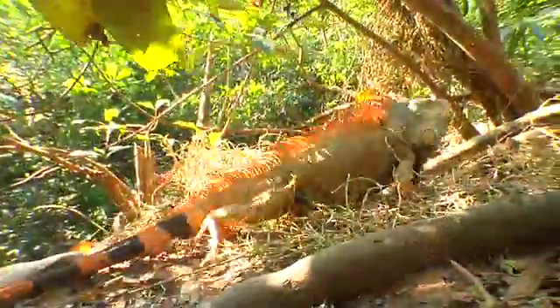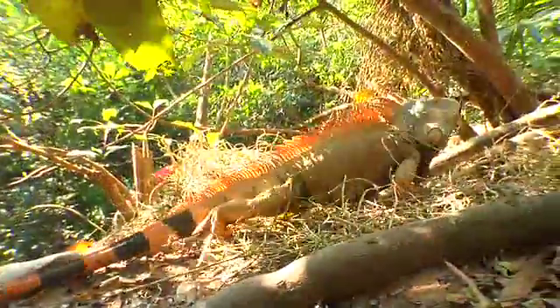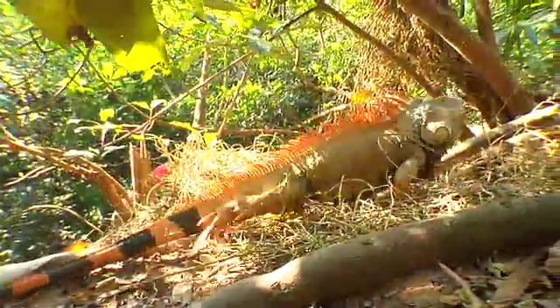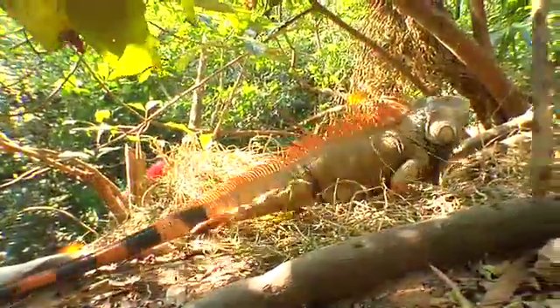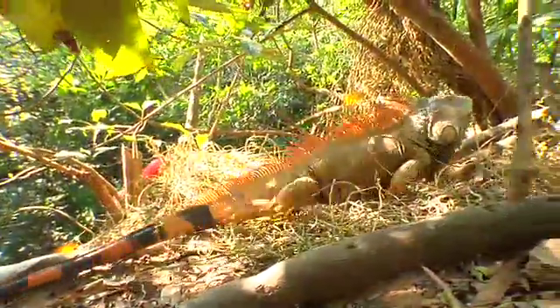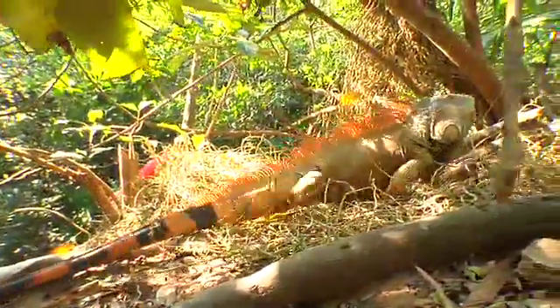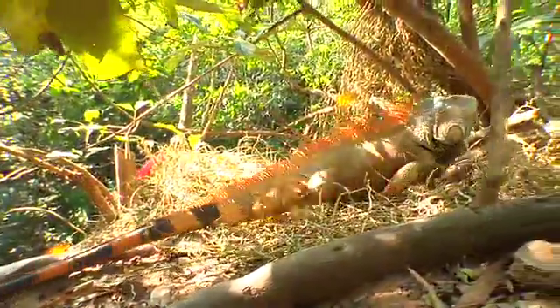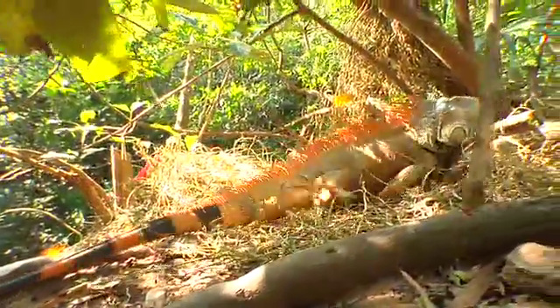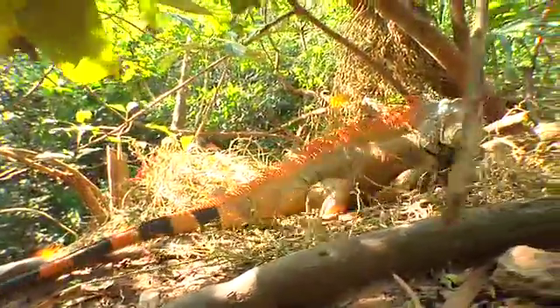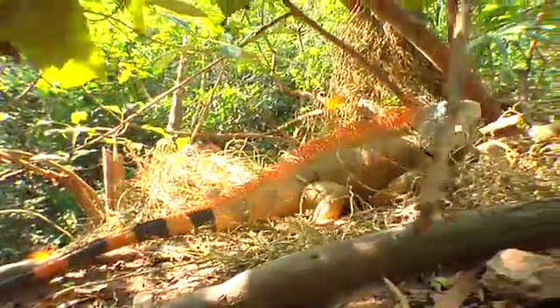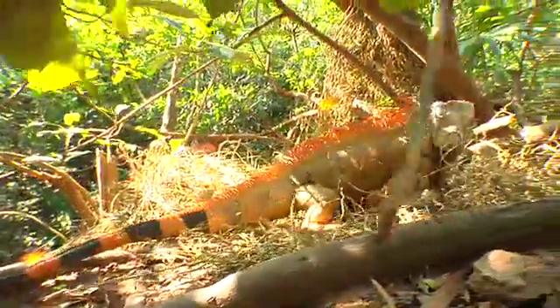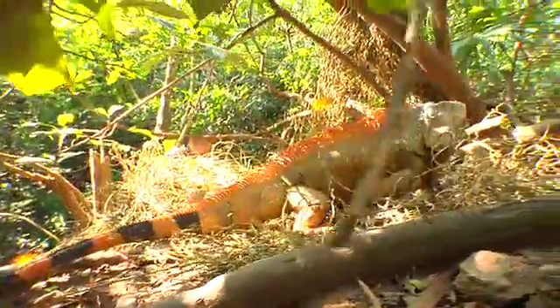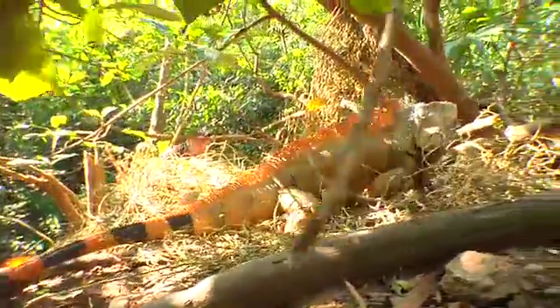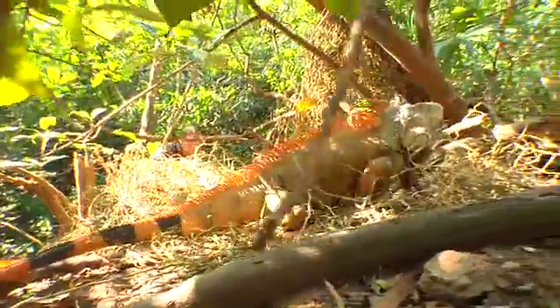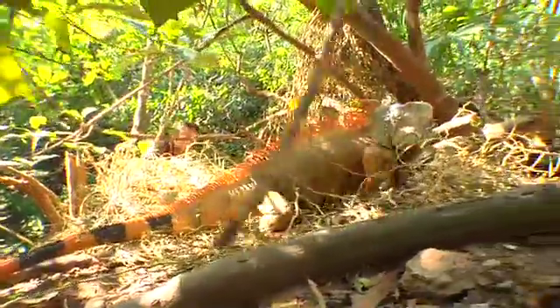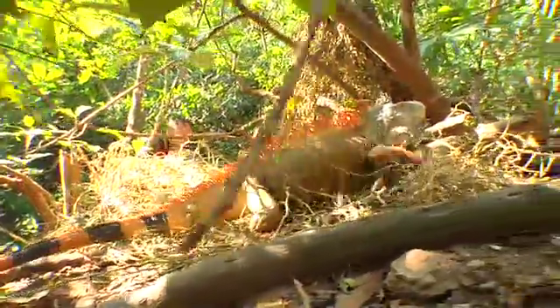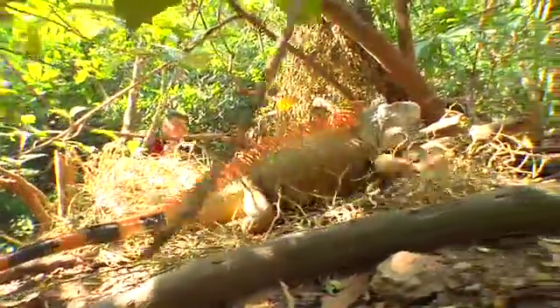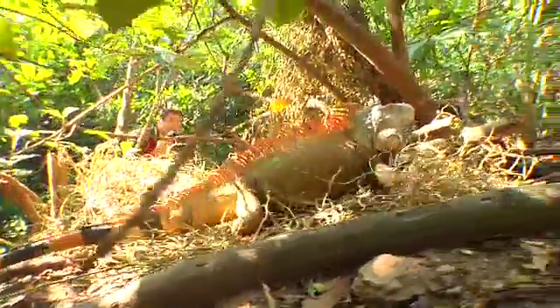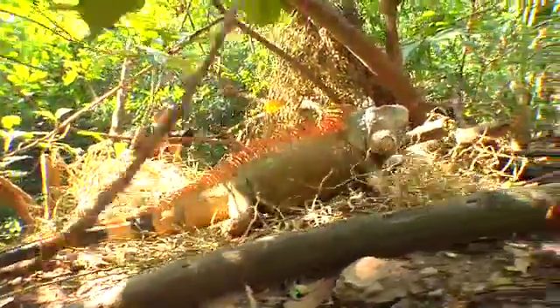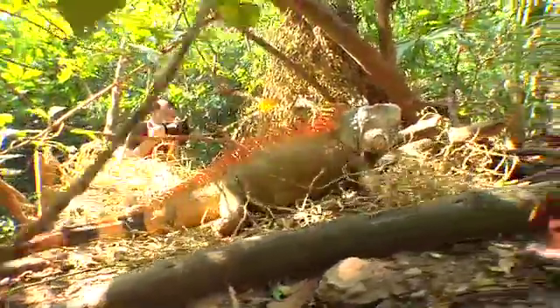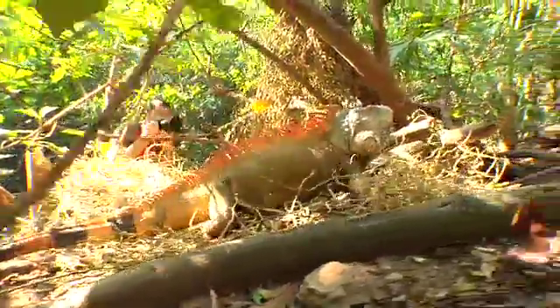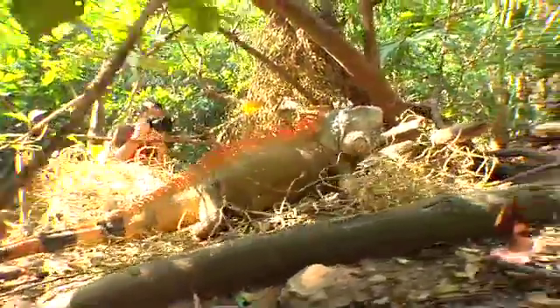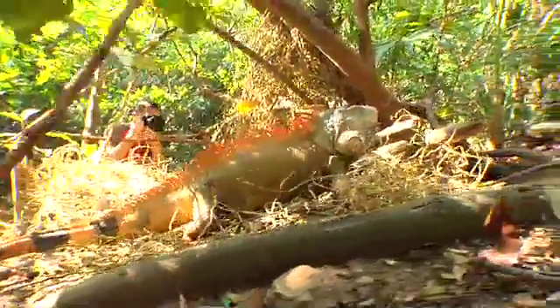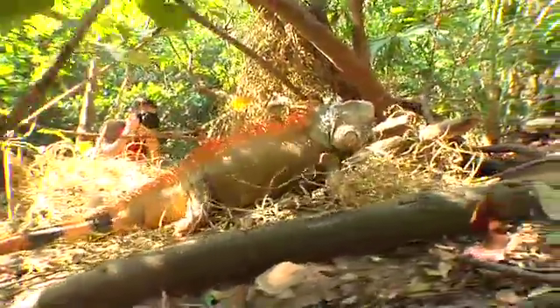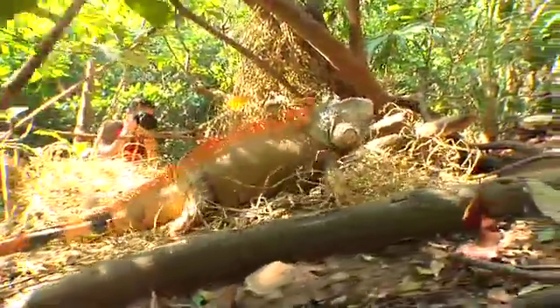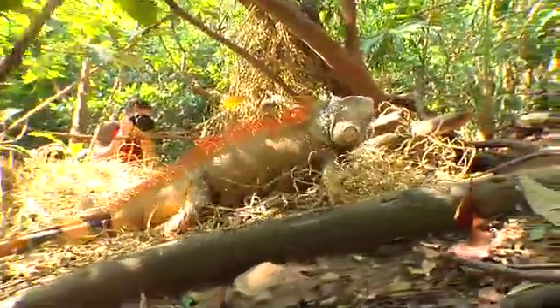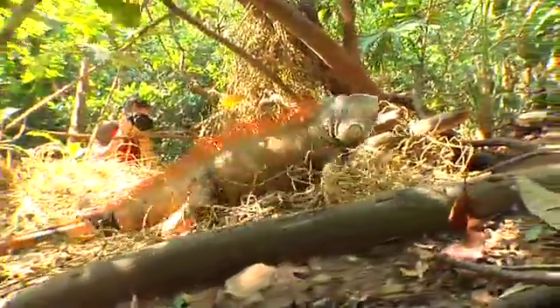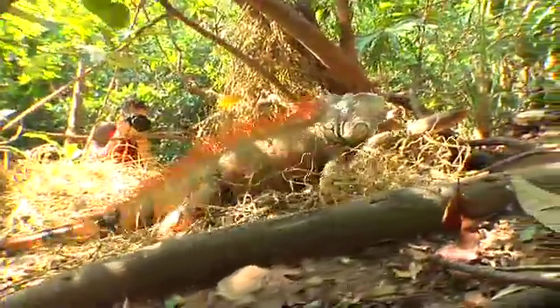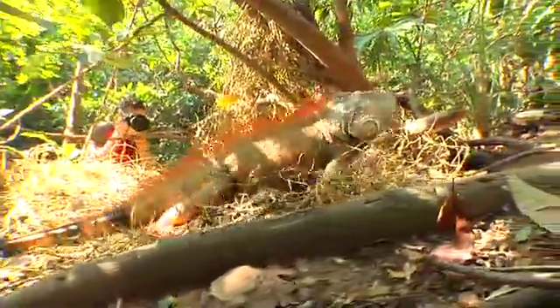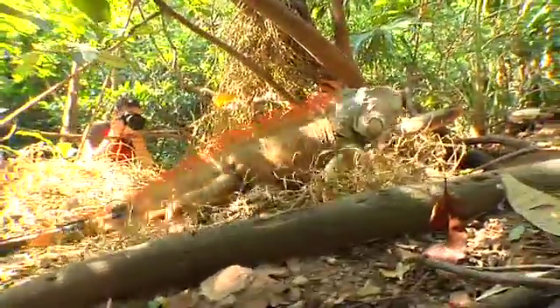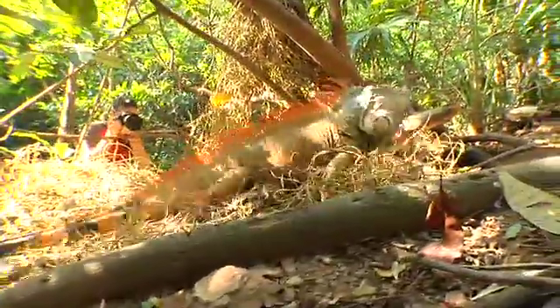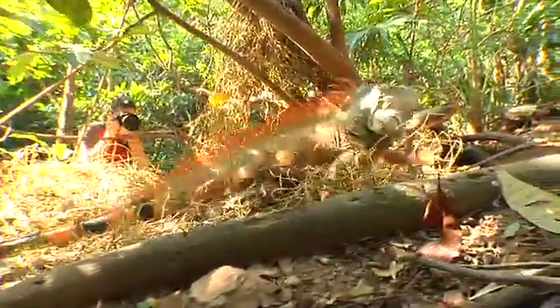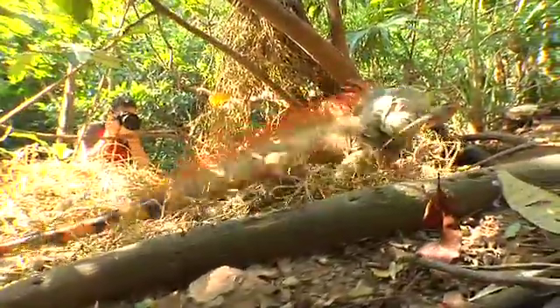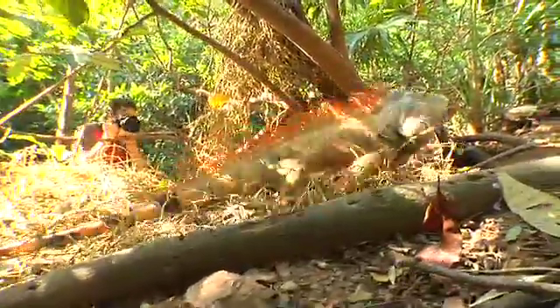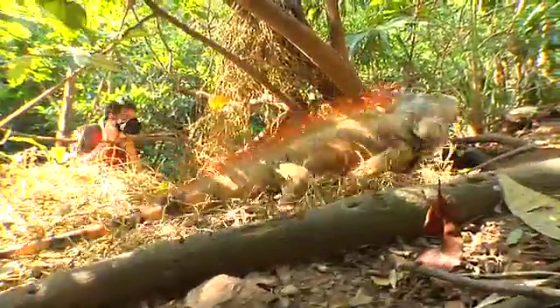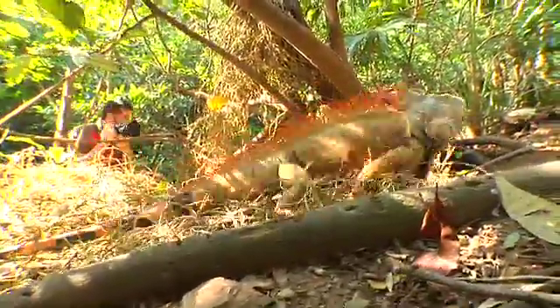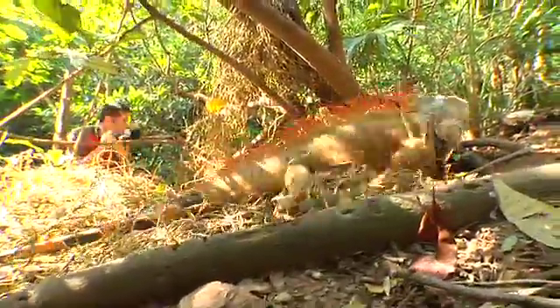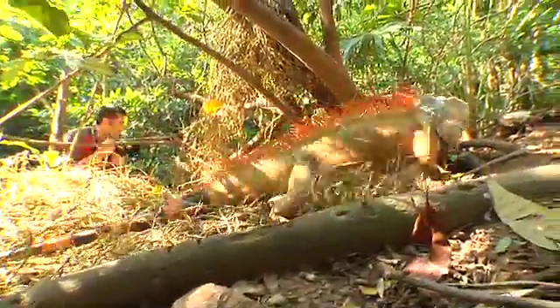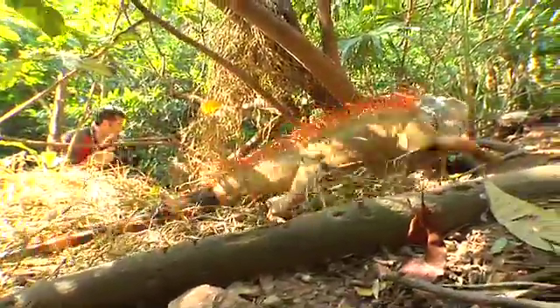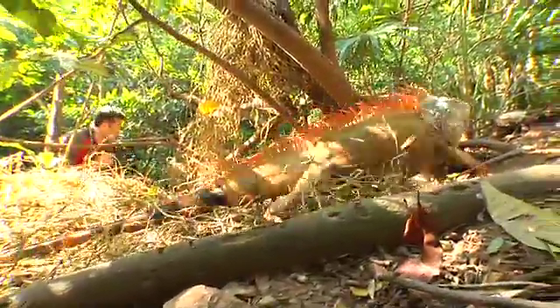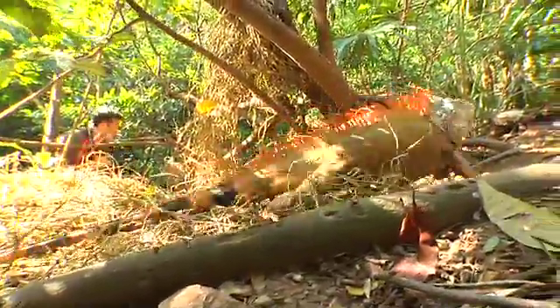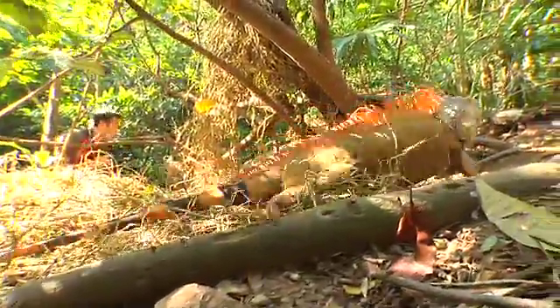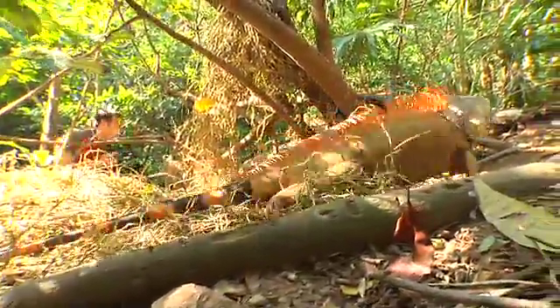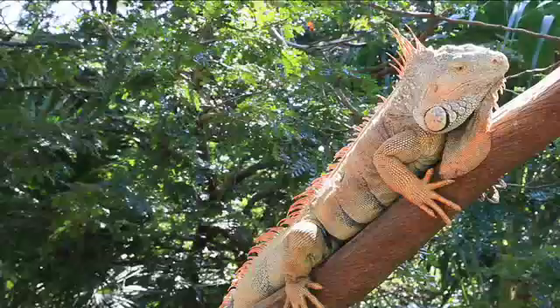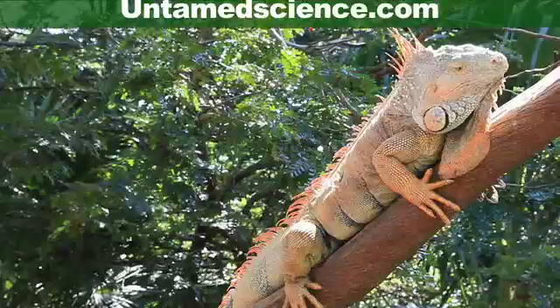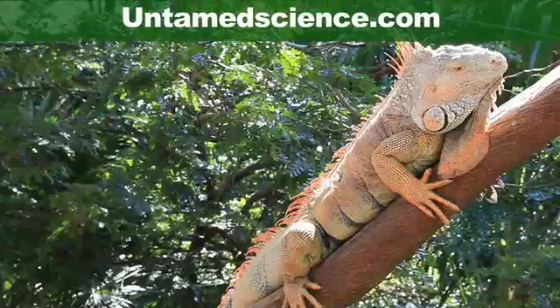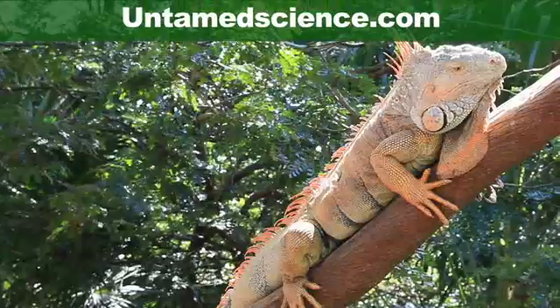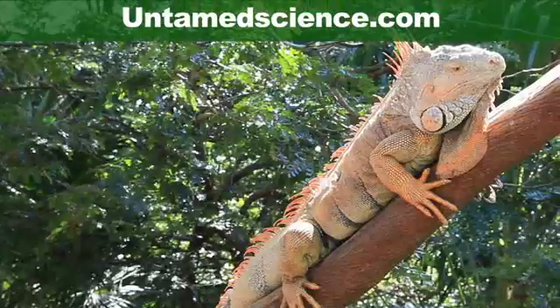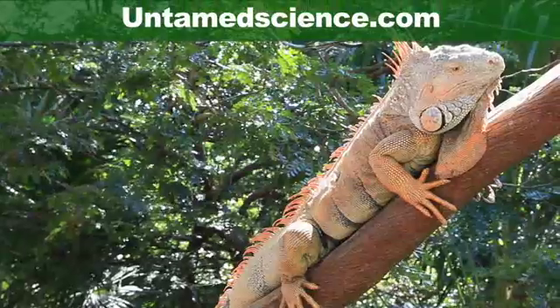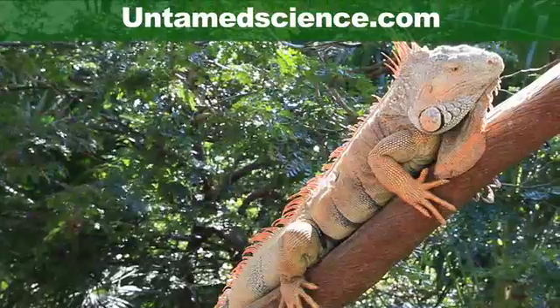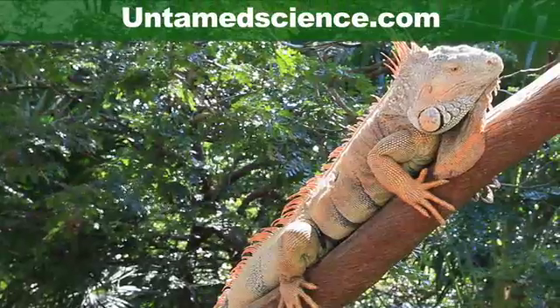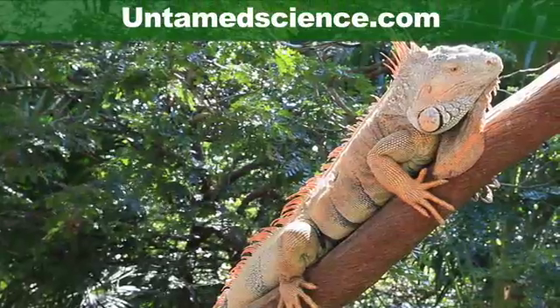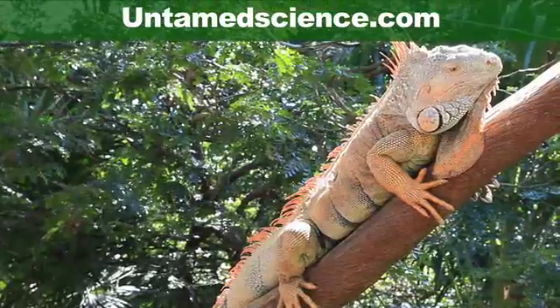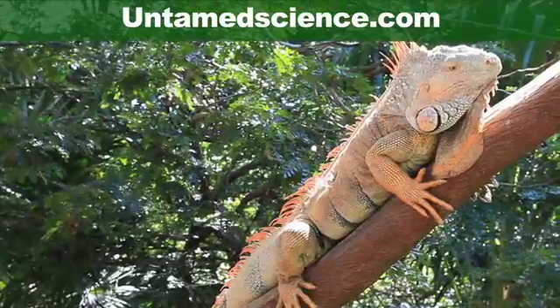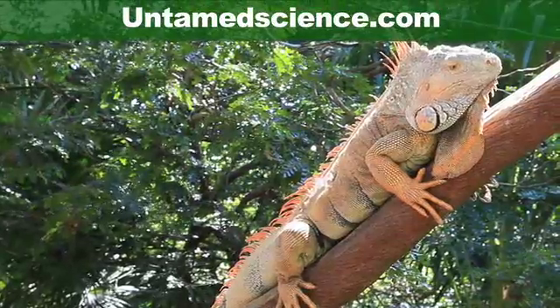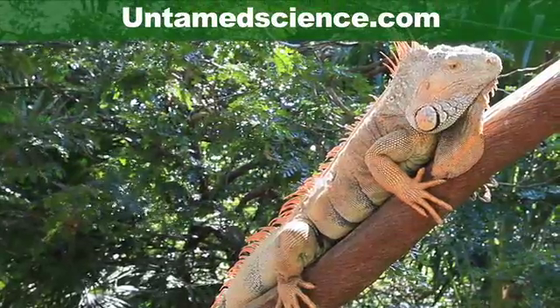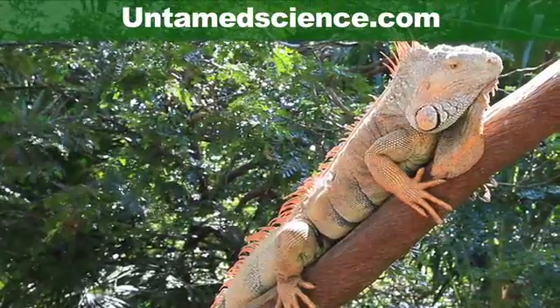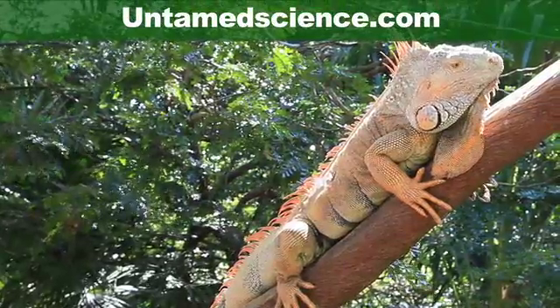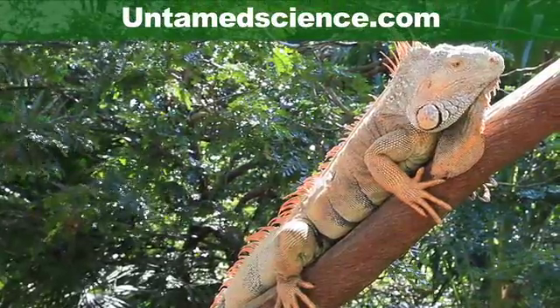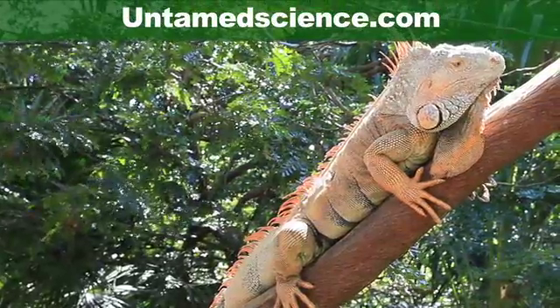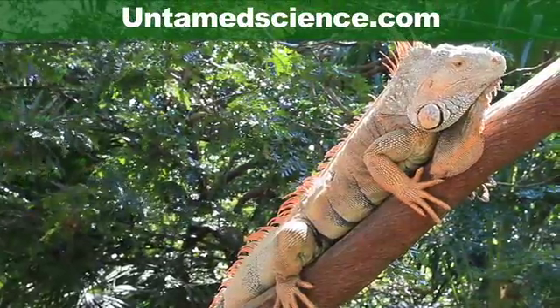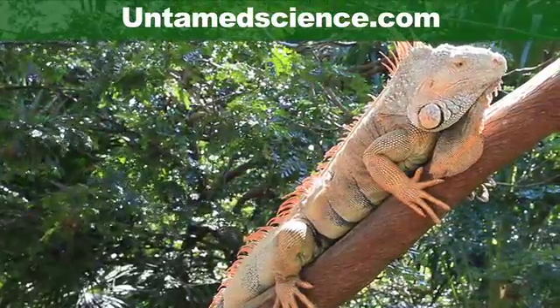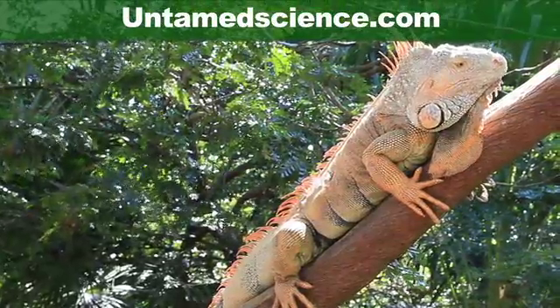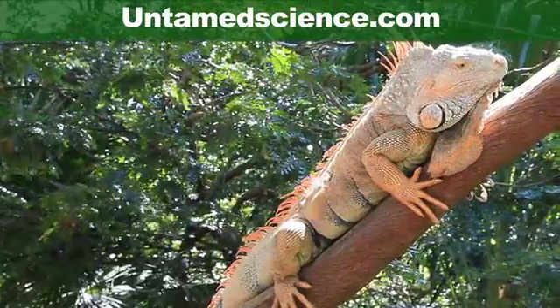We're not done giving you facts about the green iguana. Check out our page at untamescience.com, and until next time, never stop exploring your world.